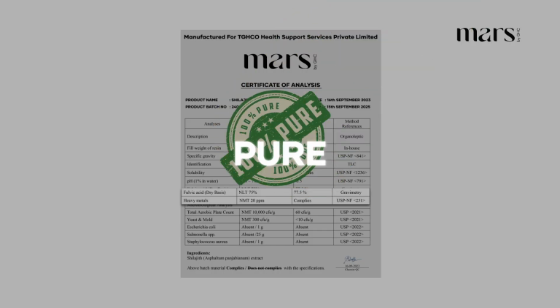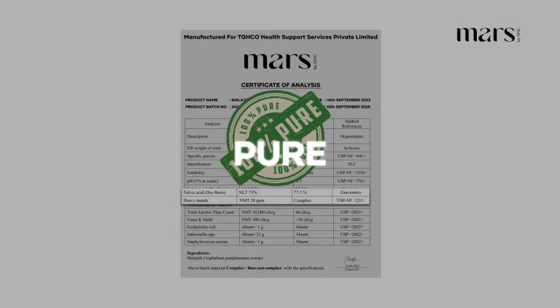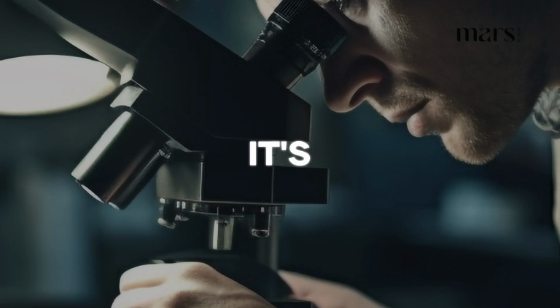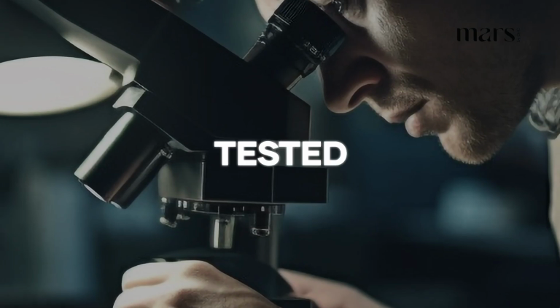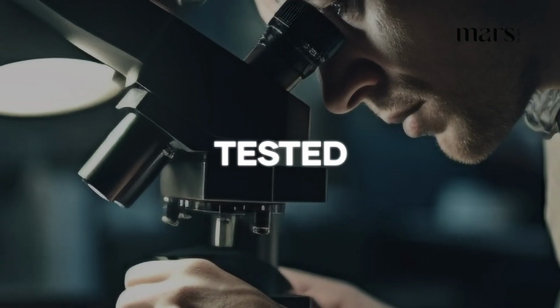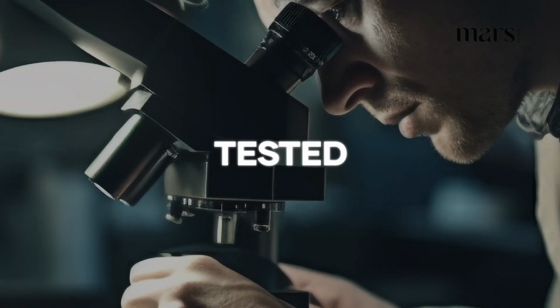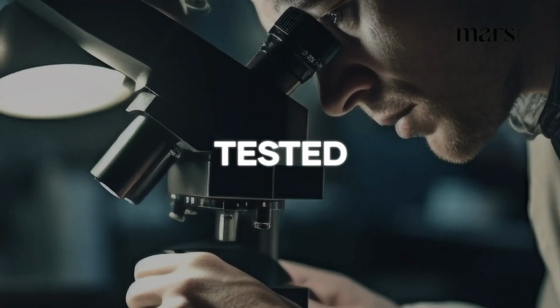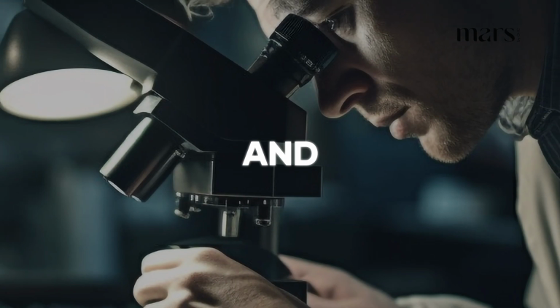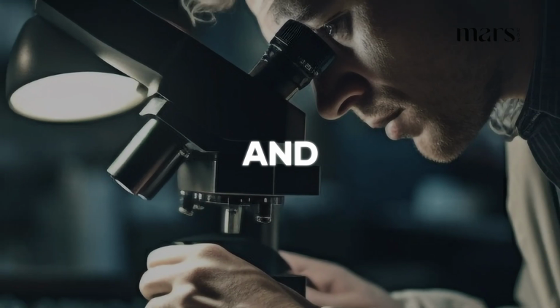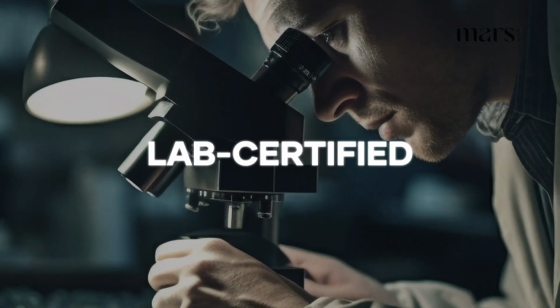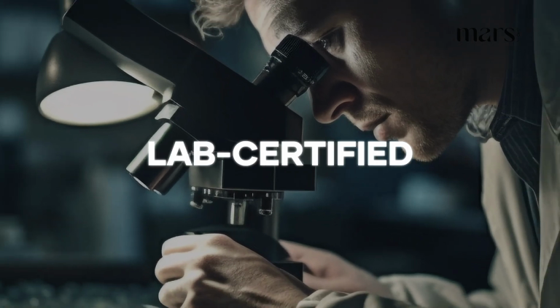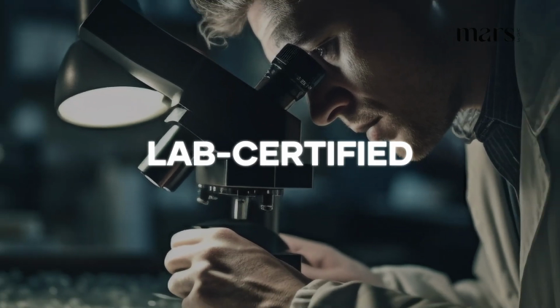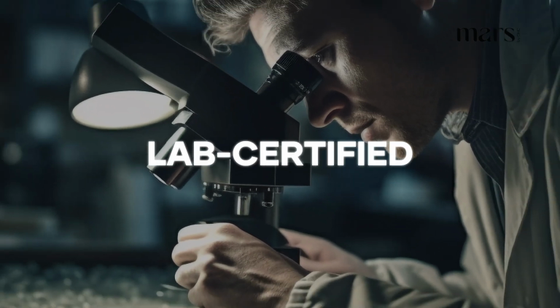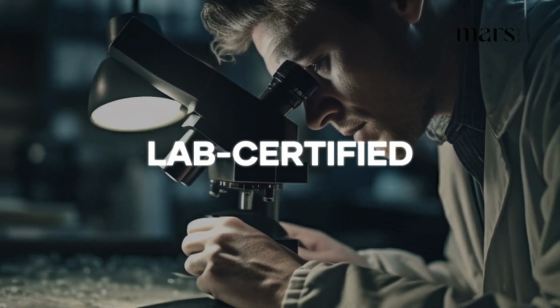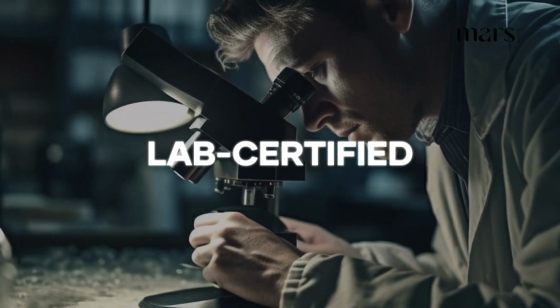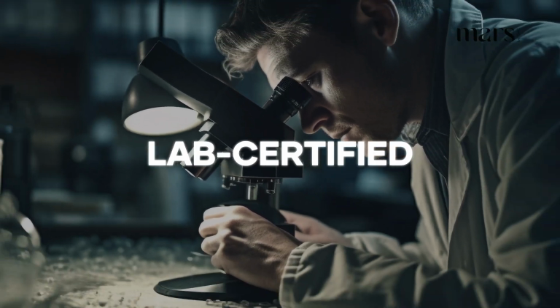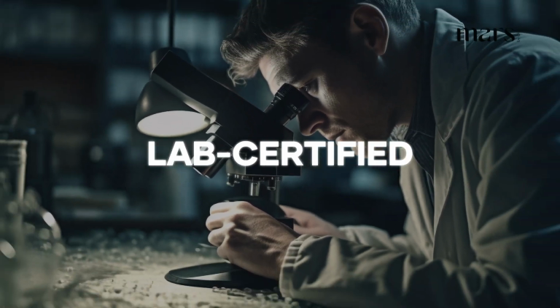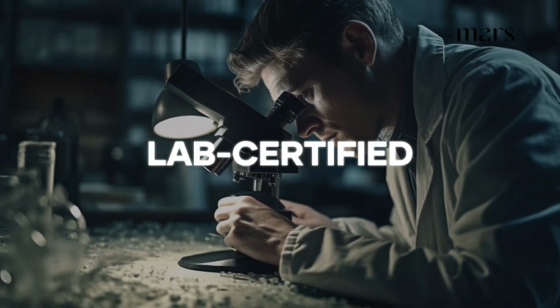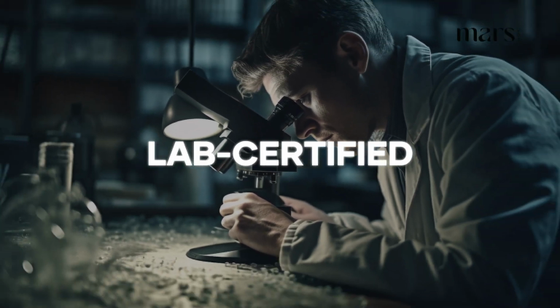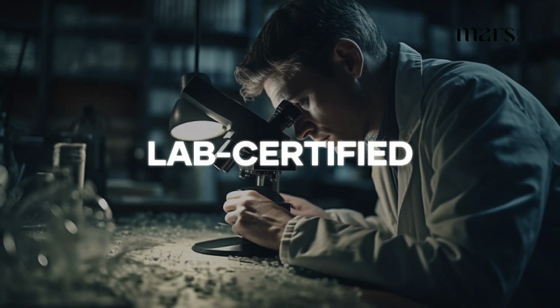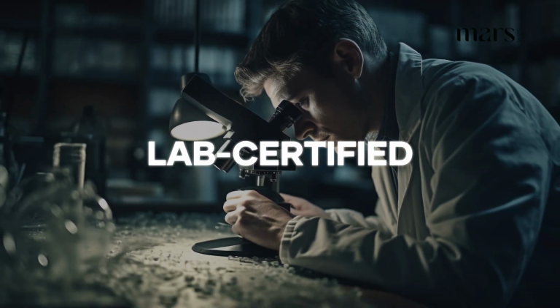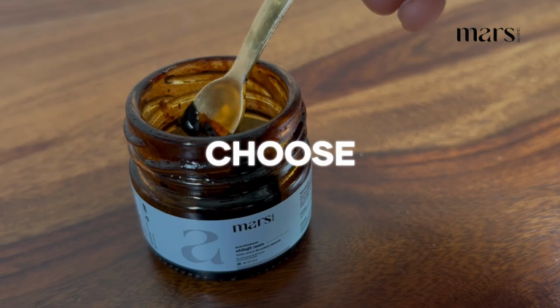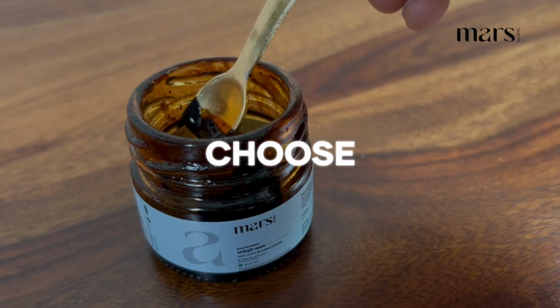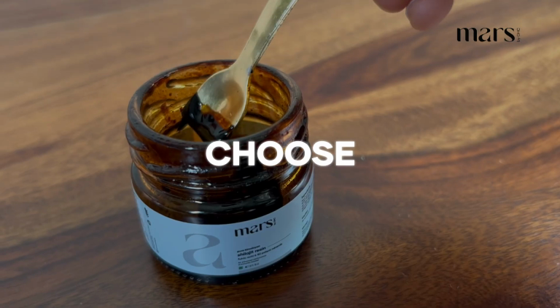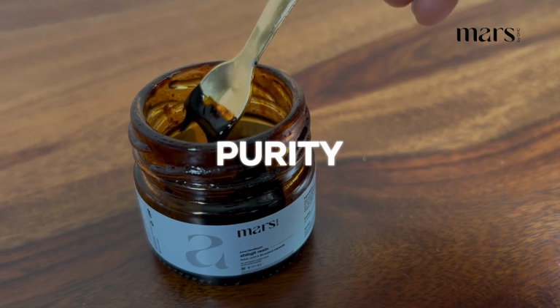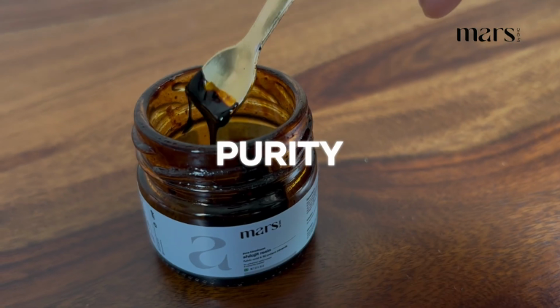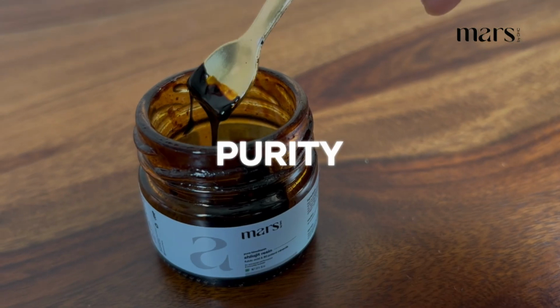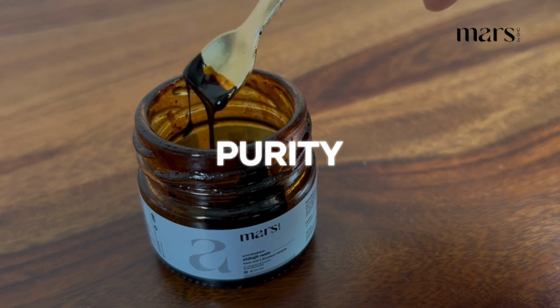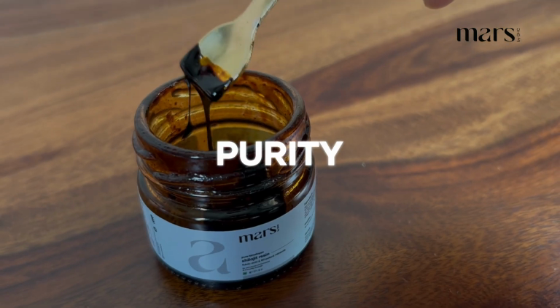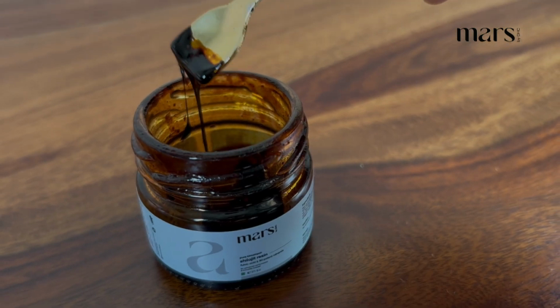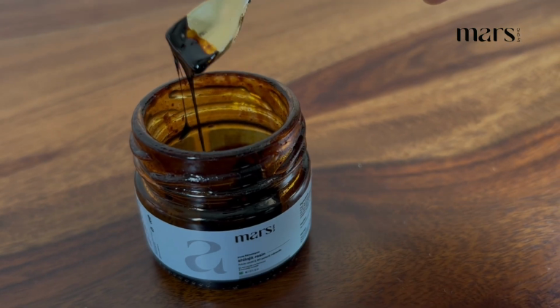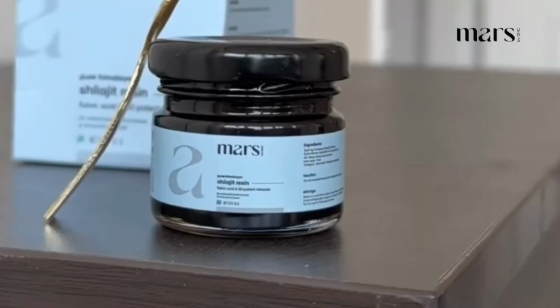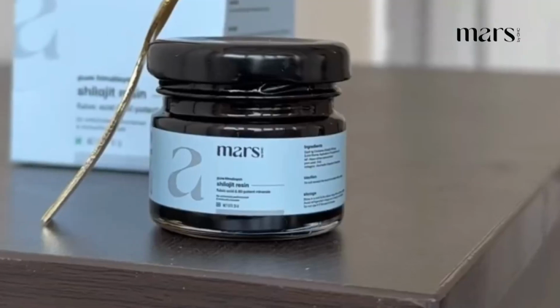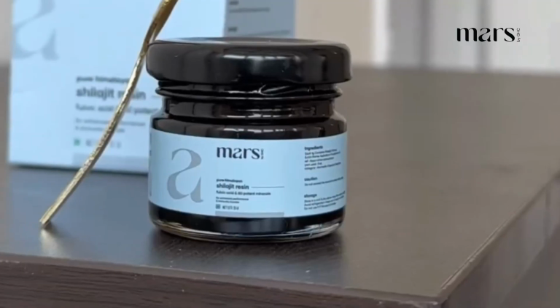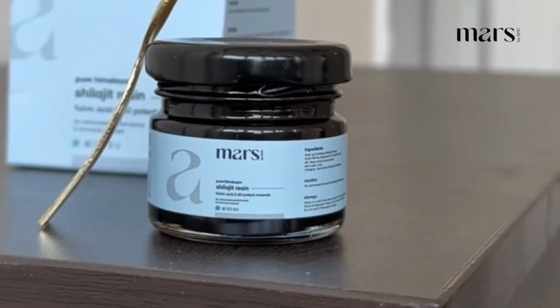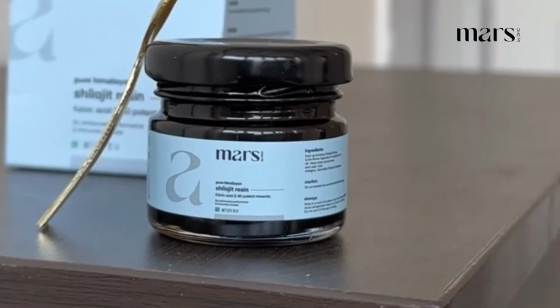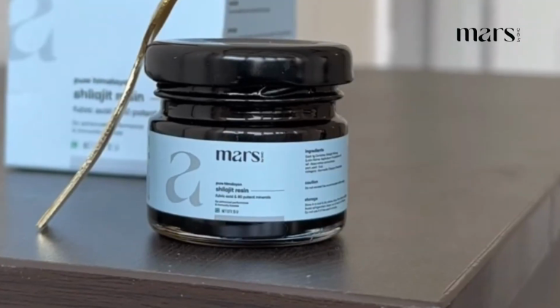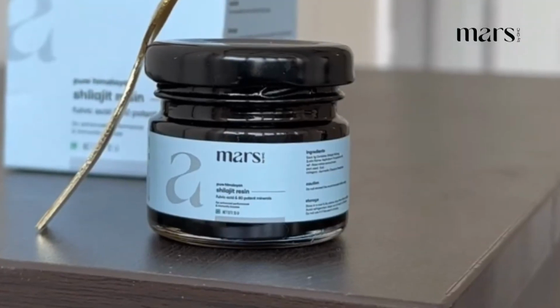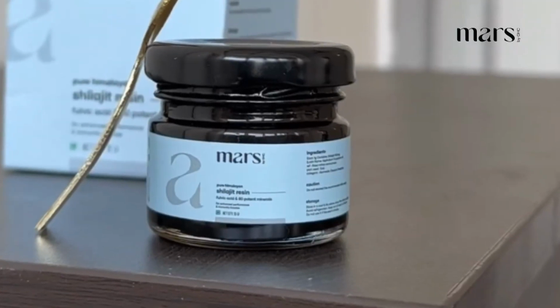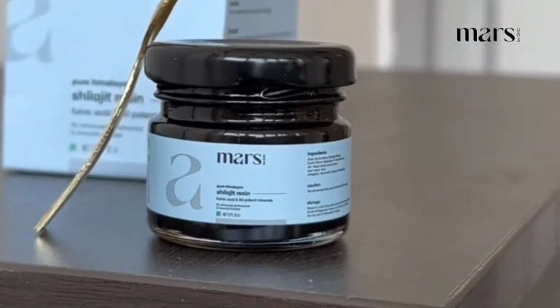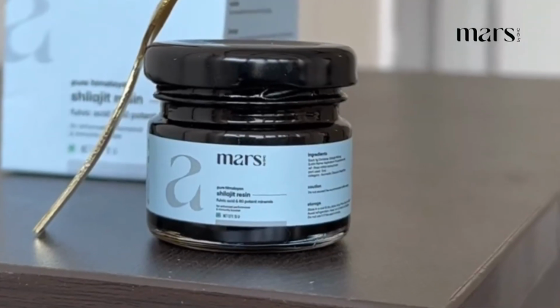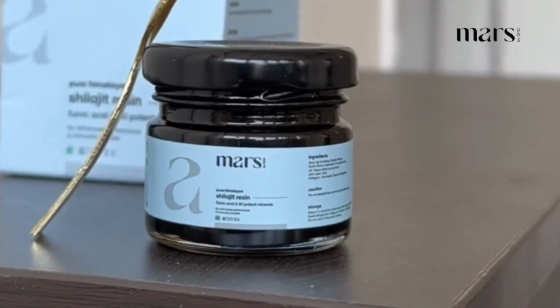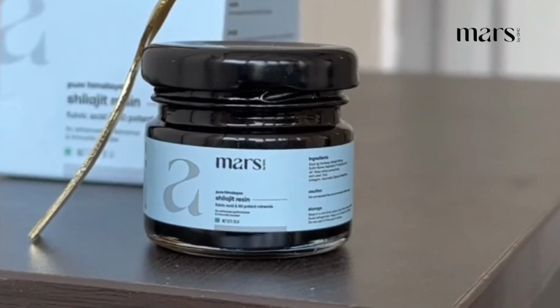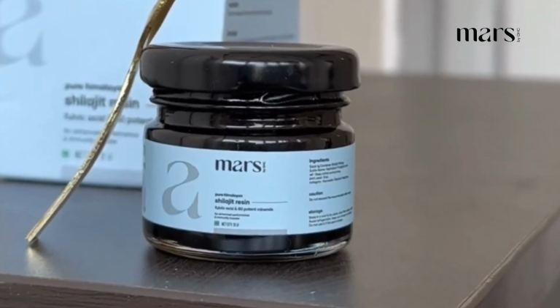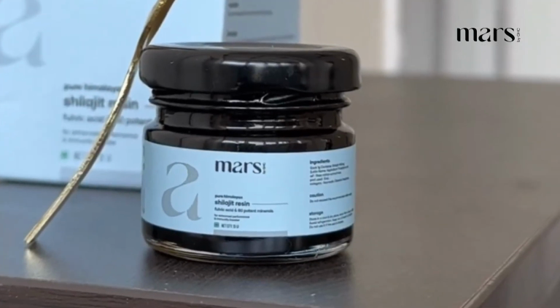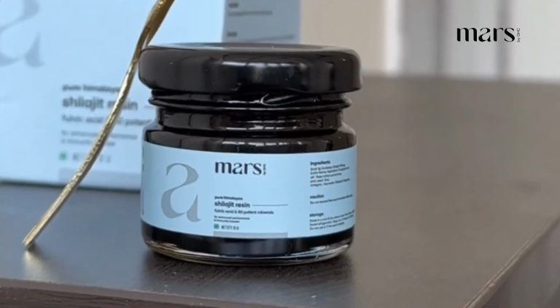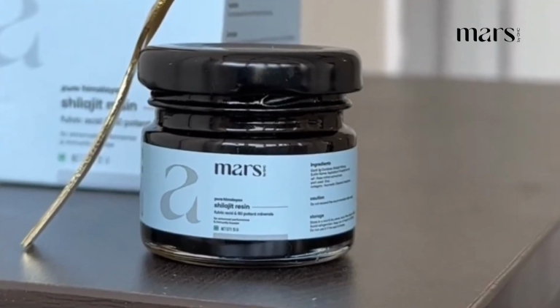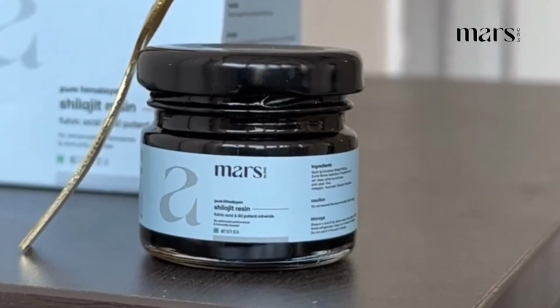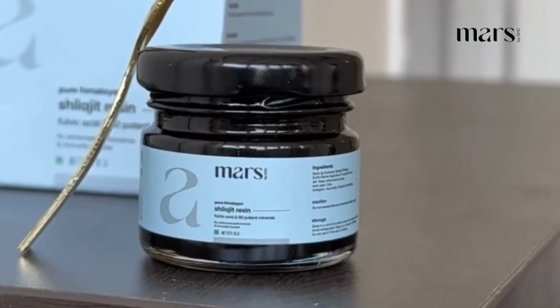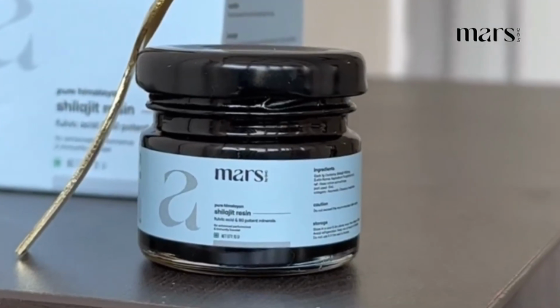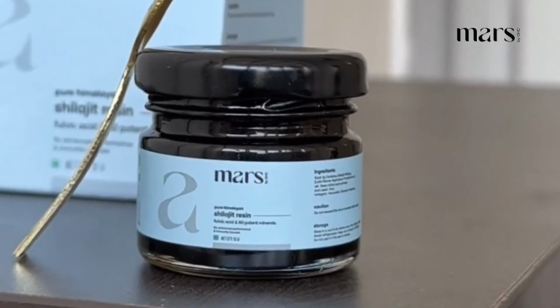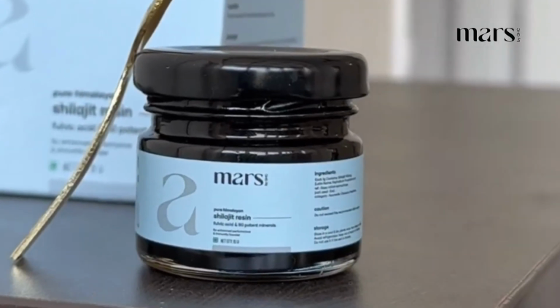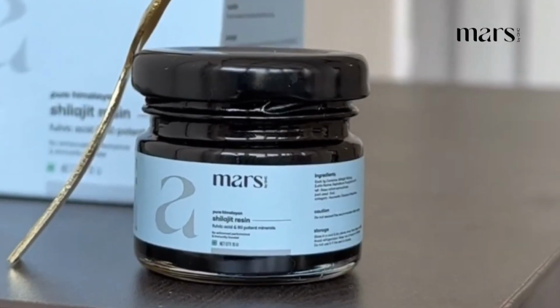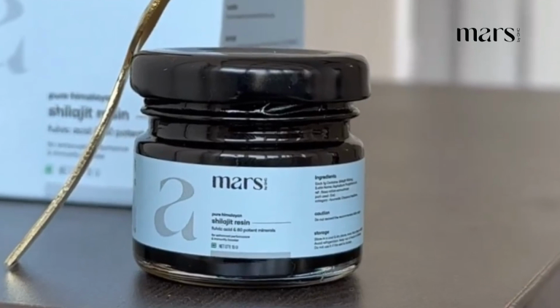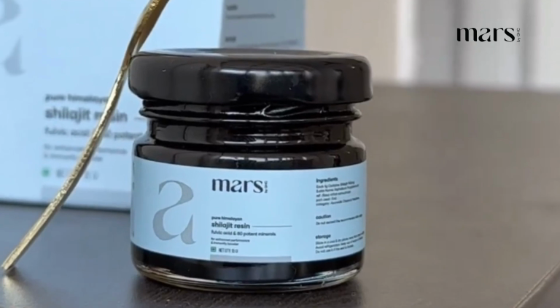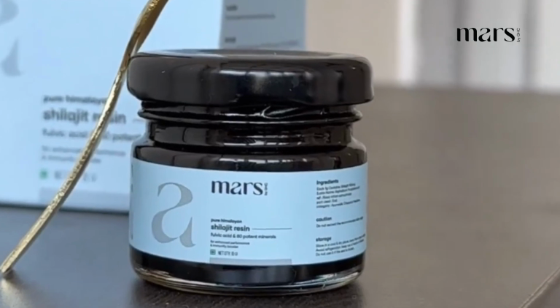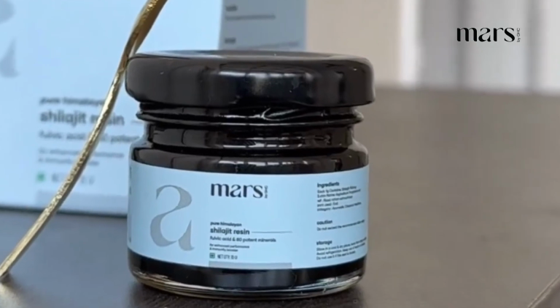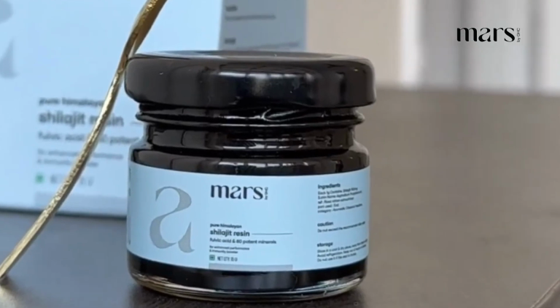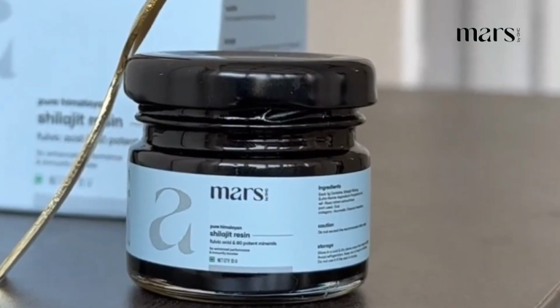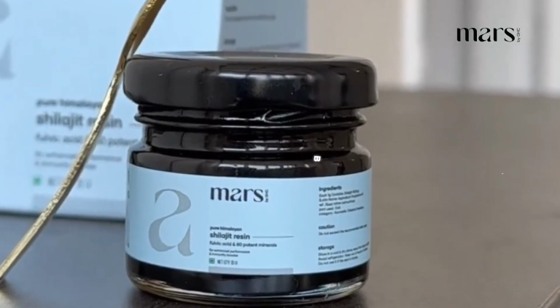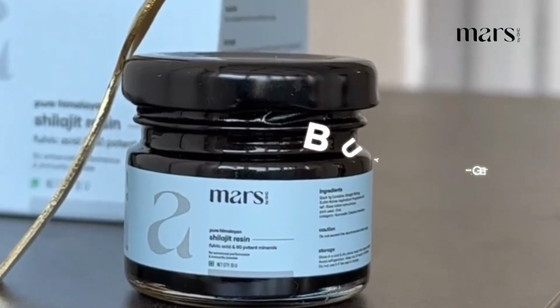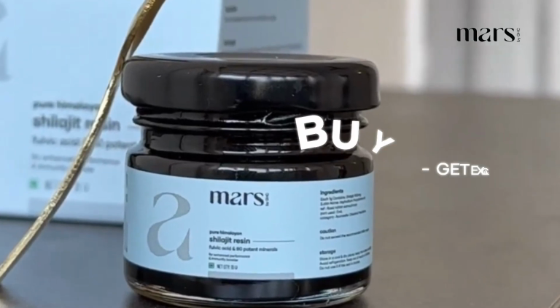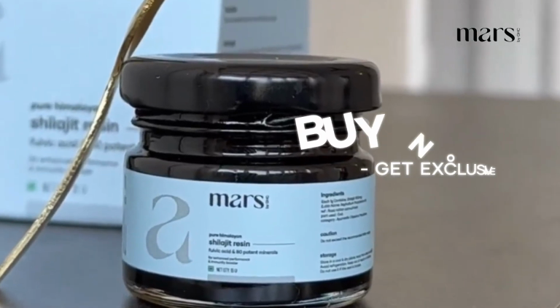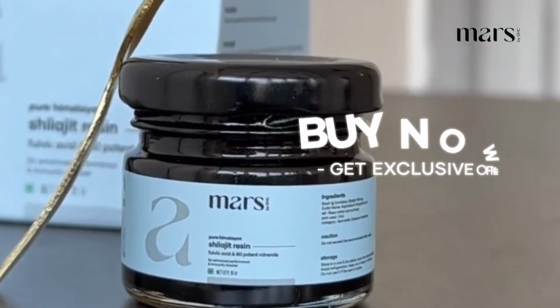It's tested and lab-certified. Choose purity. Choose Mars Pure Himalayan Shilajit. Get it now.